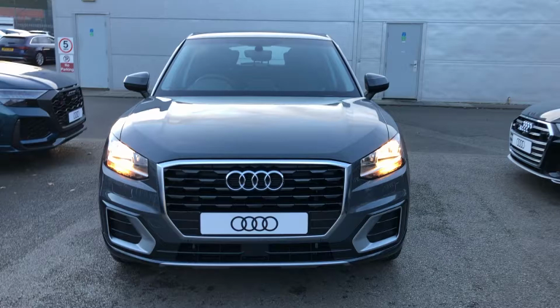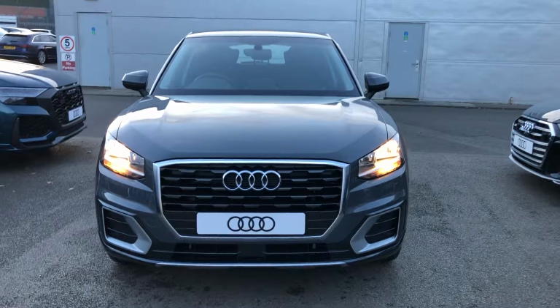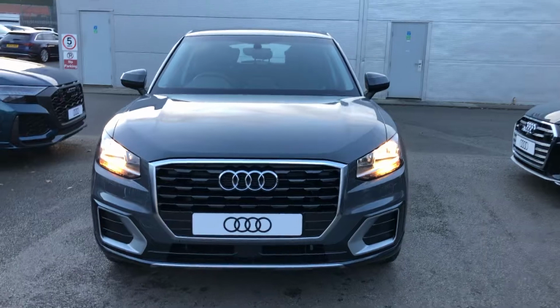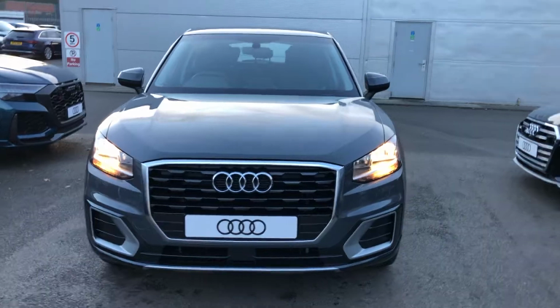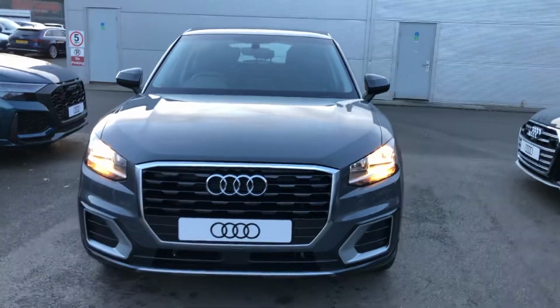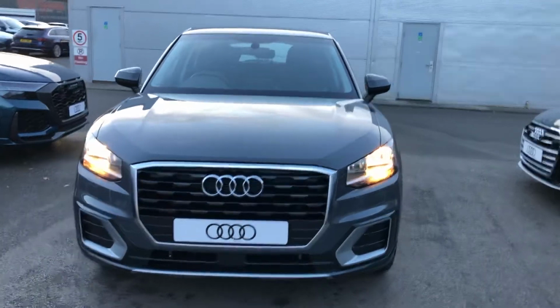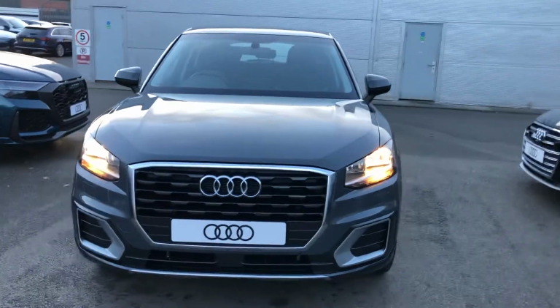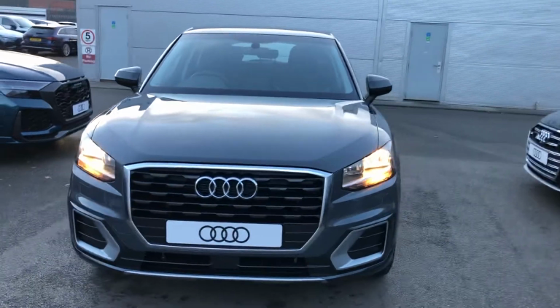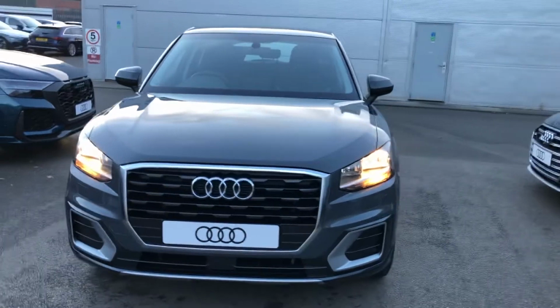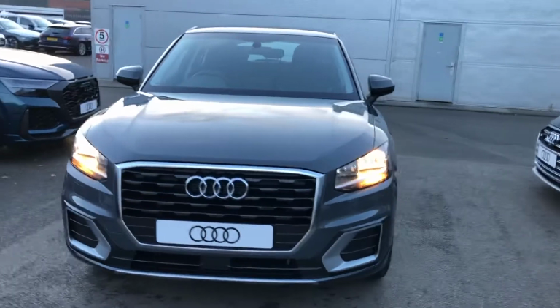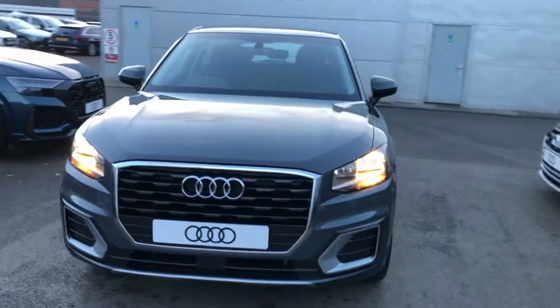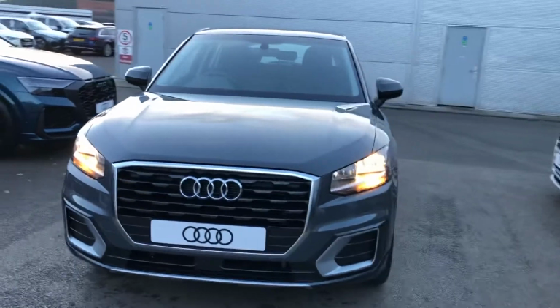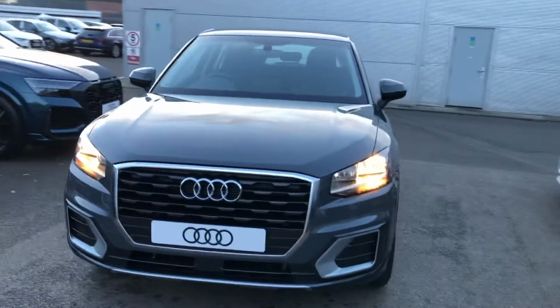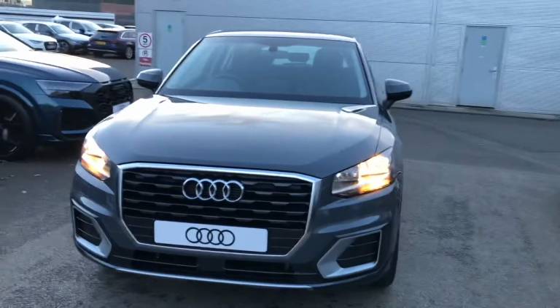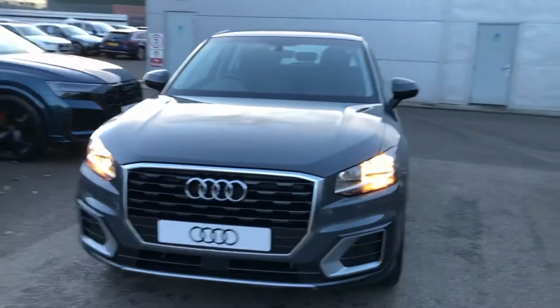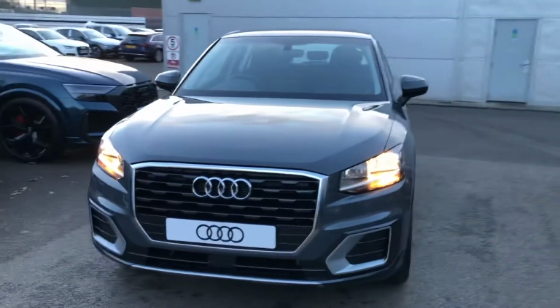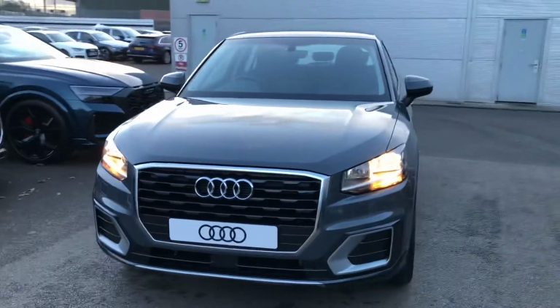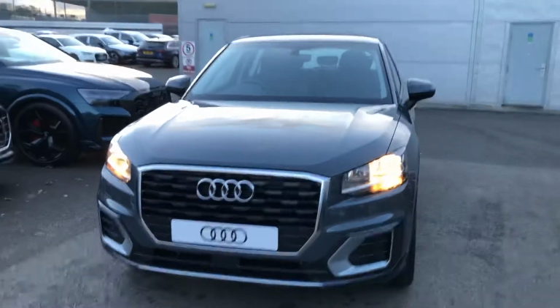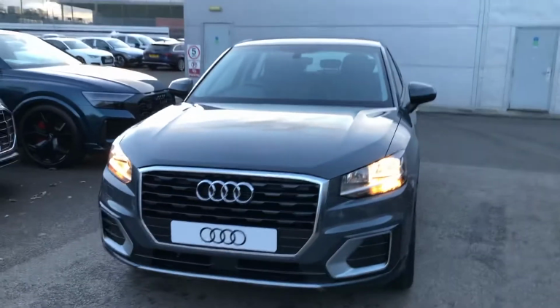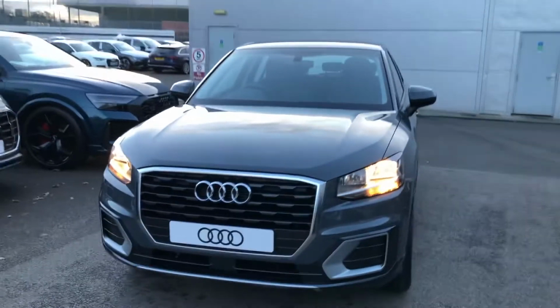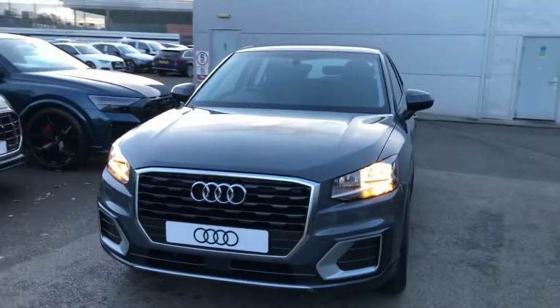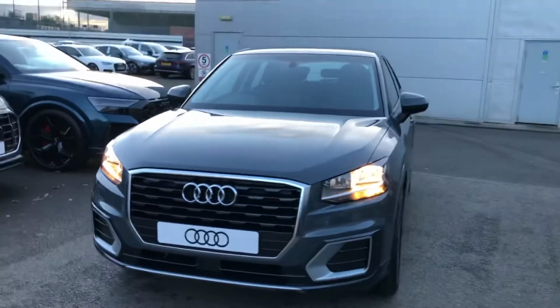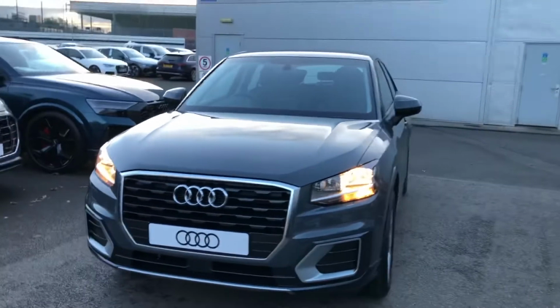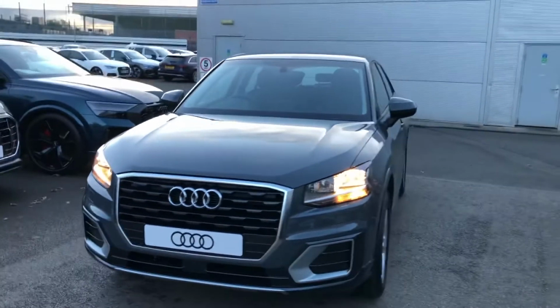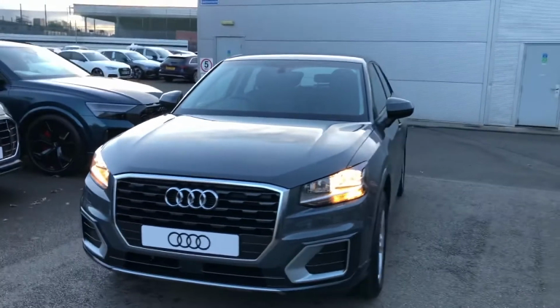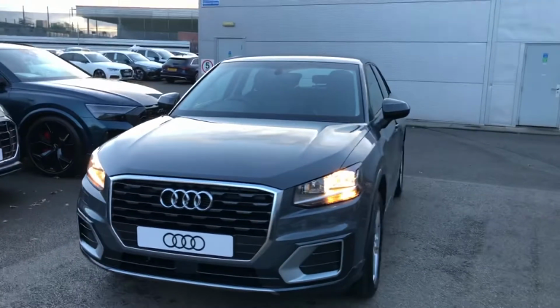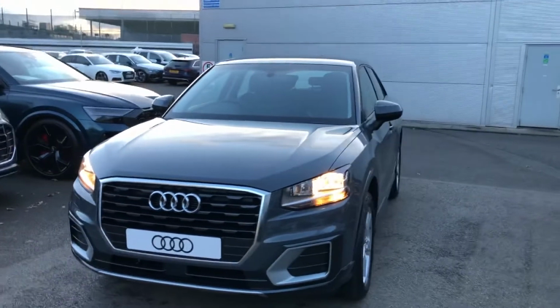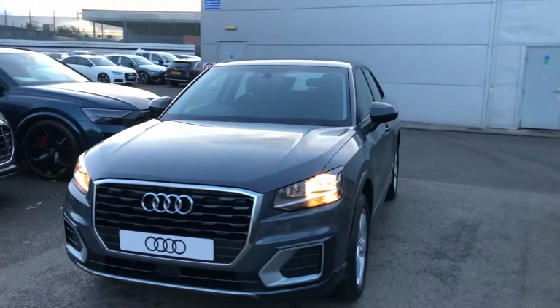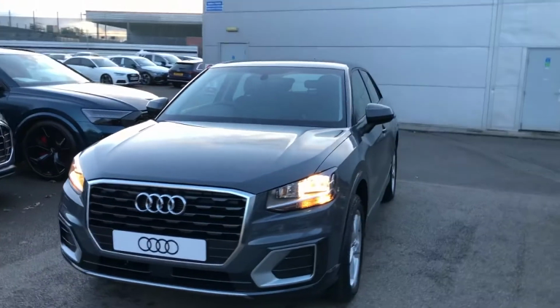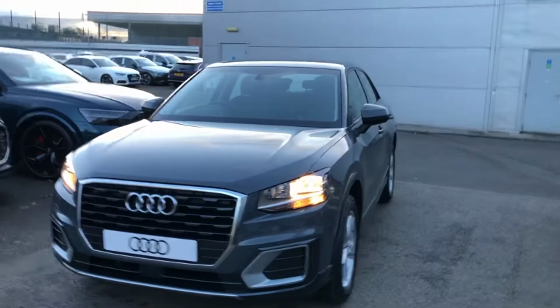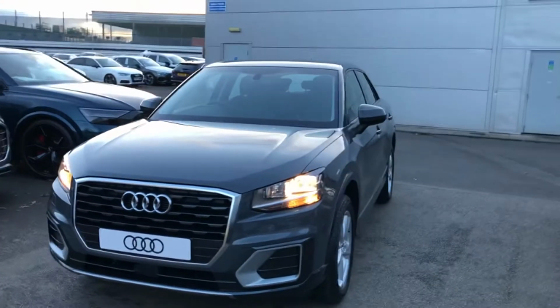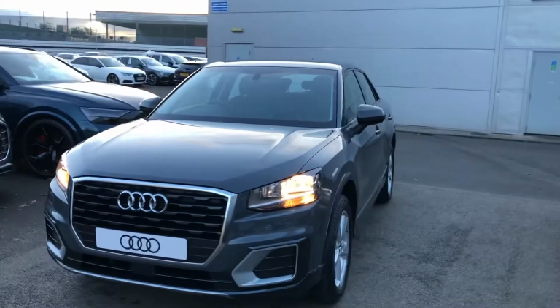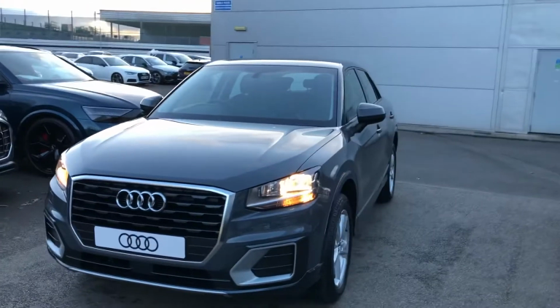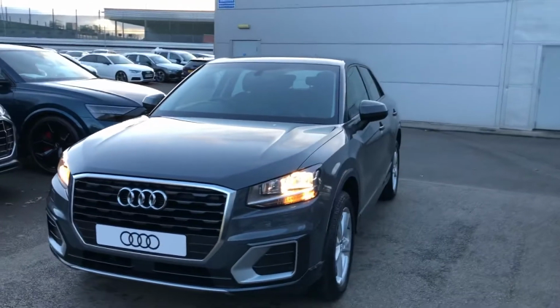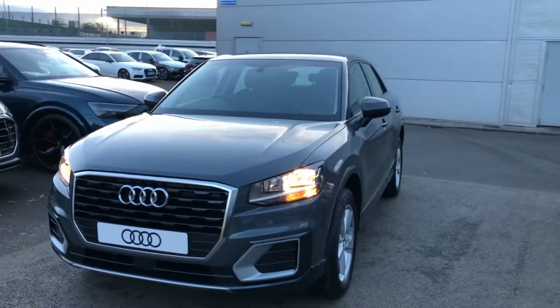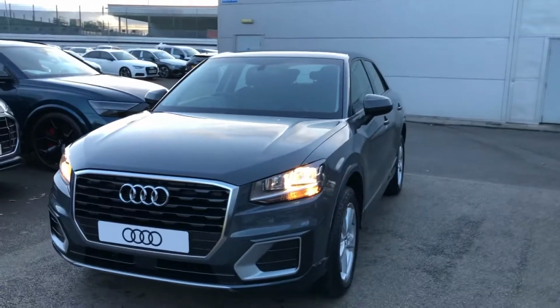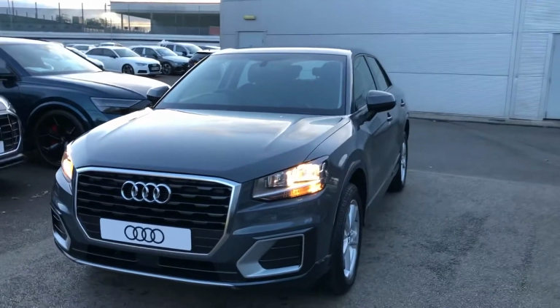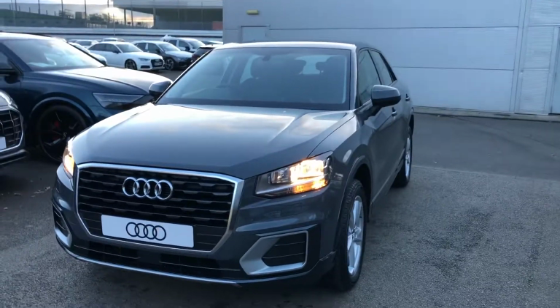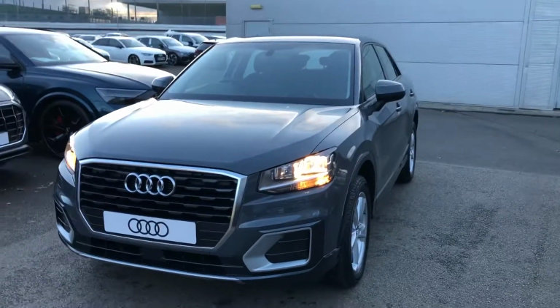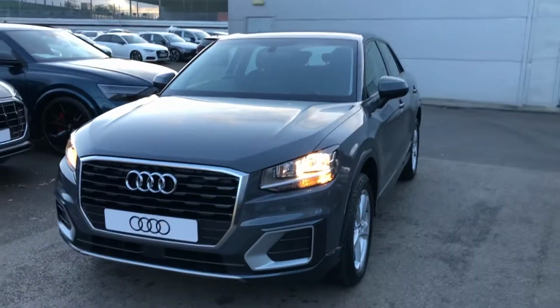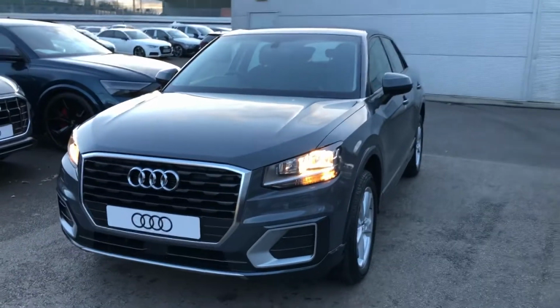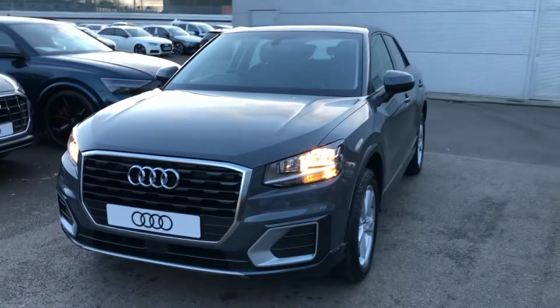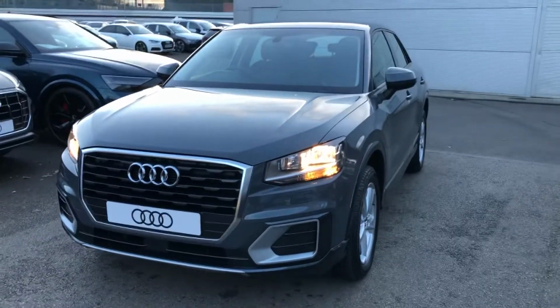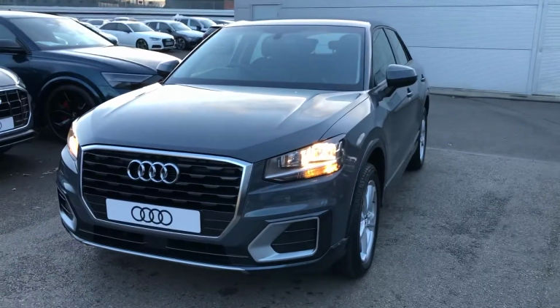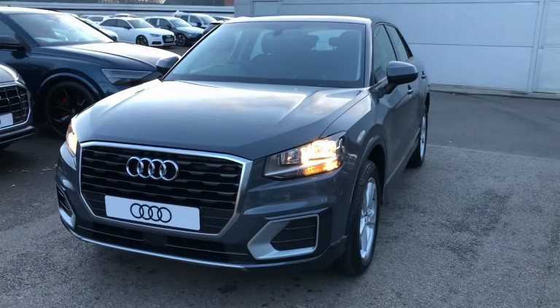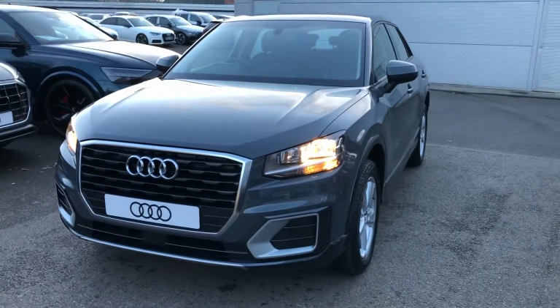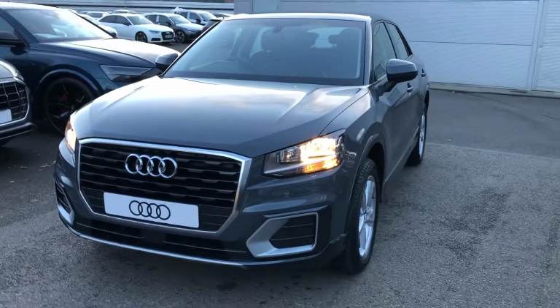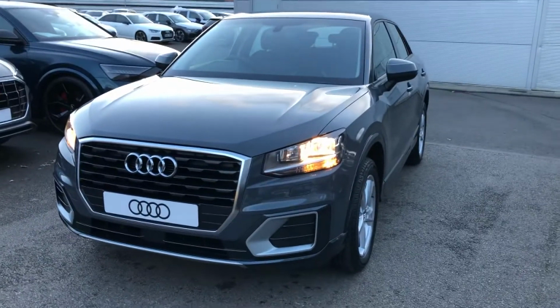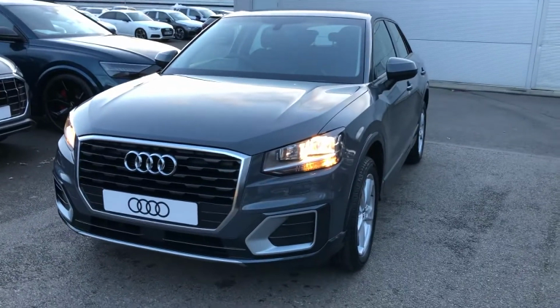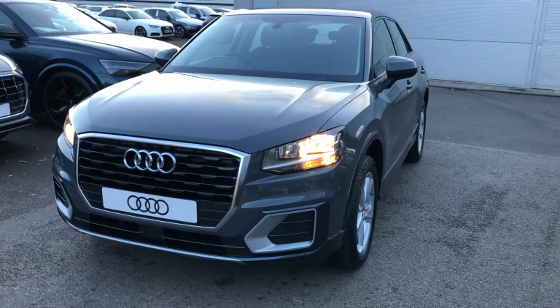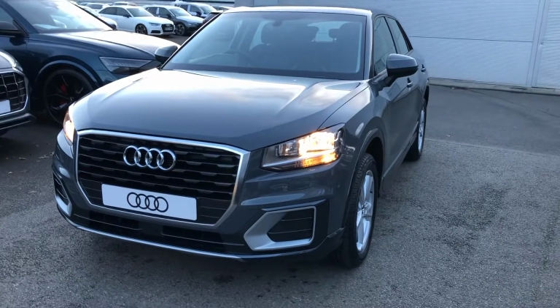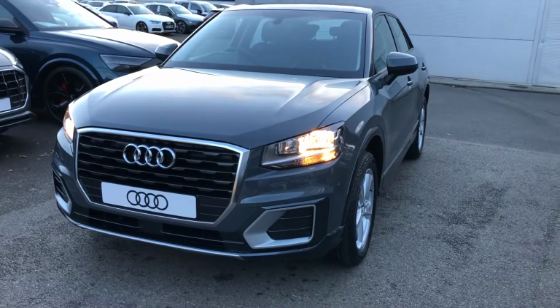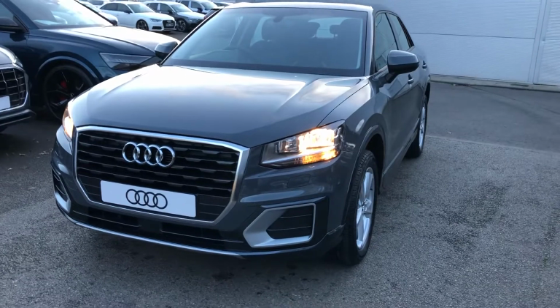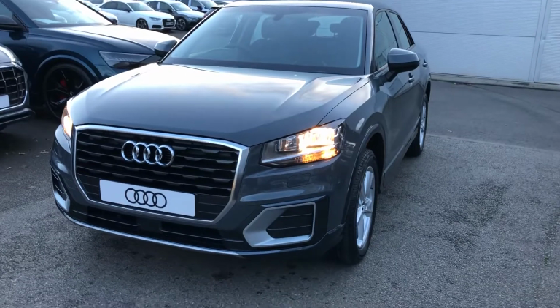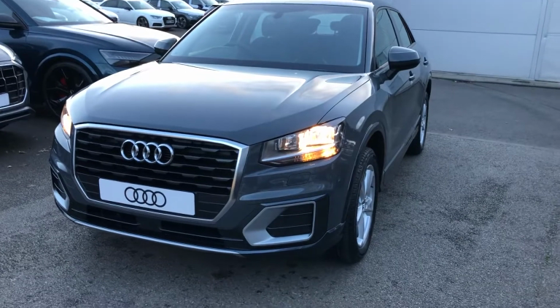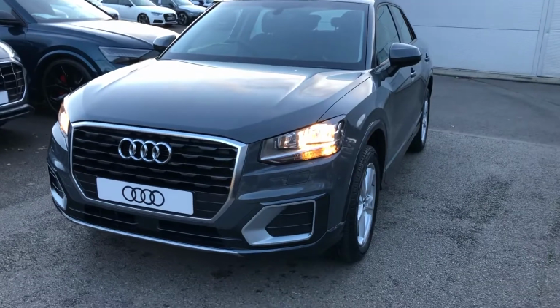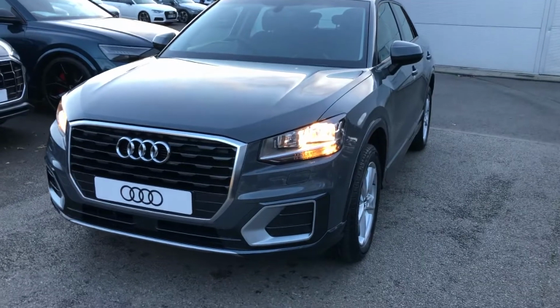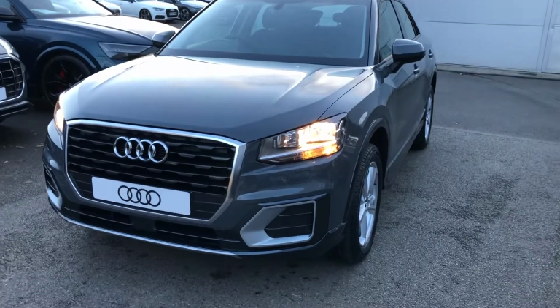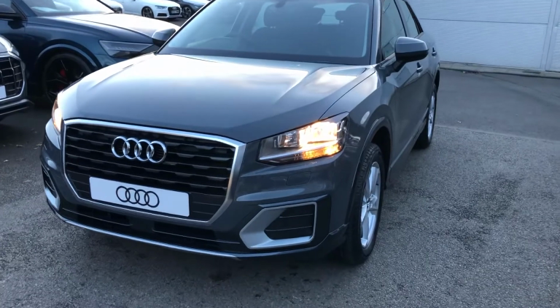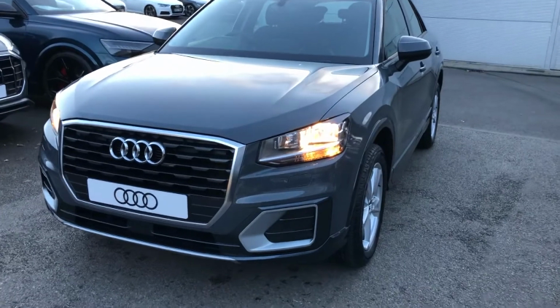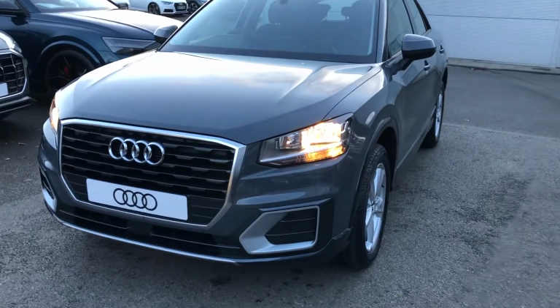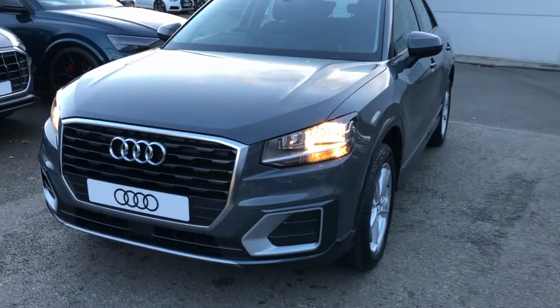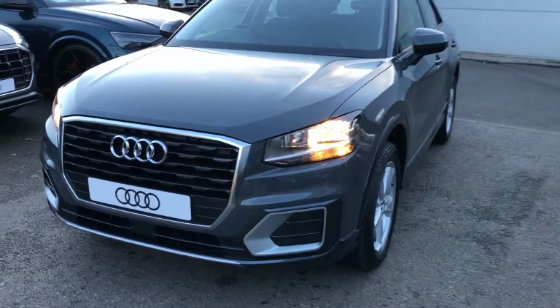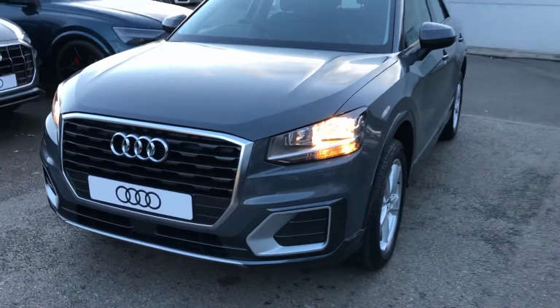Hello there and welcome to Crew Audi. Today I'm going to take you on a short tour of this brand new Audi Q2.